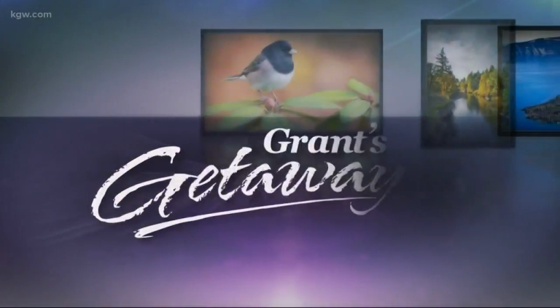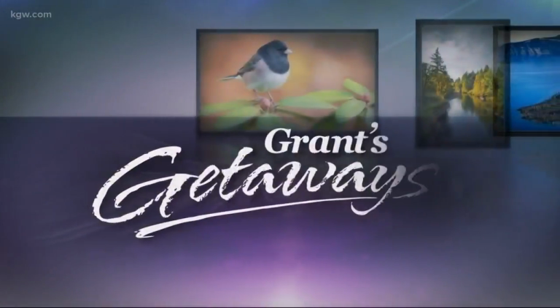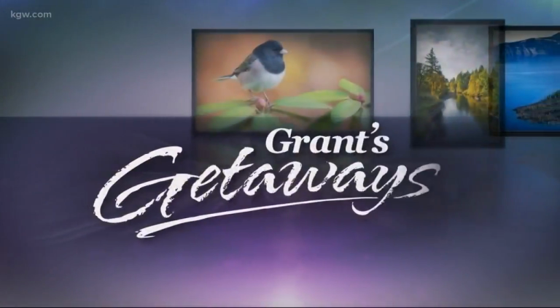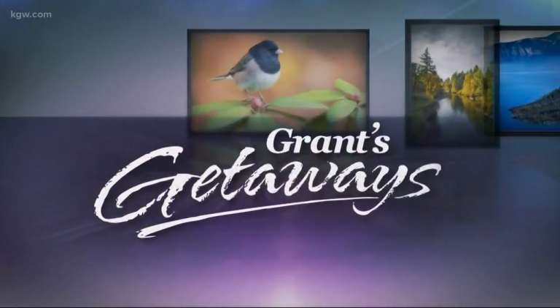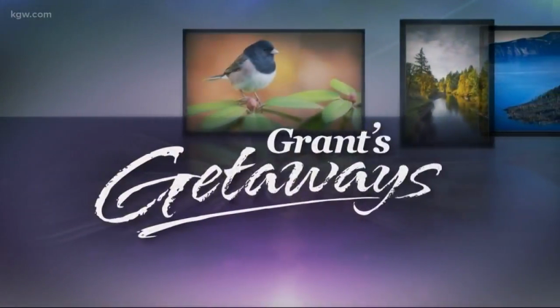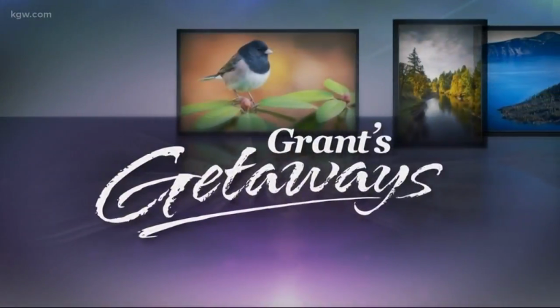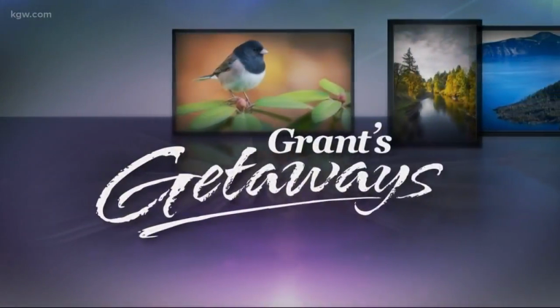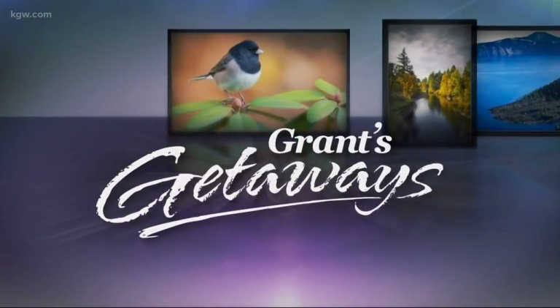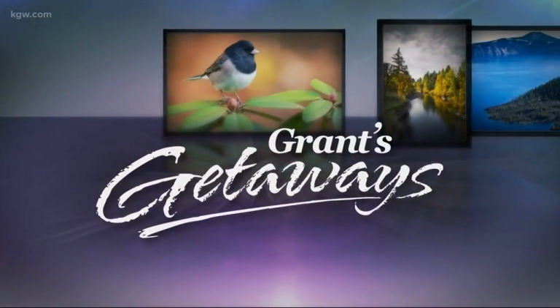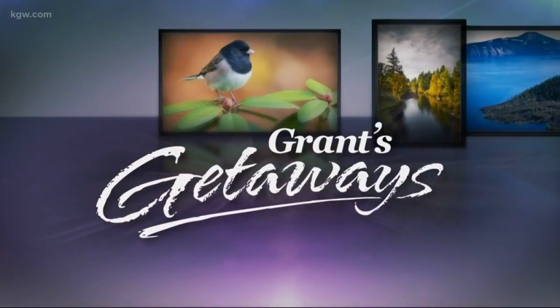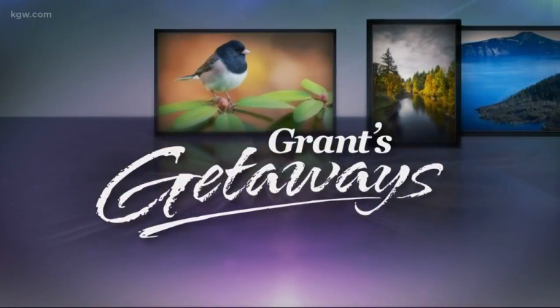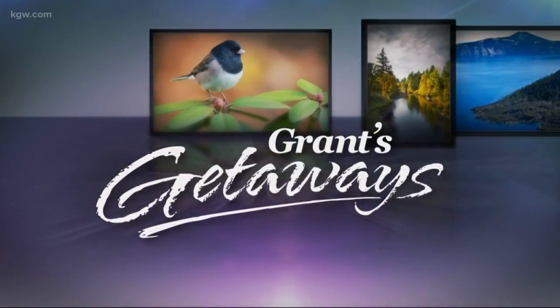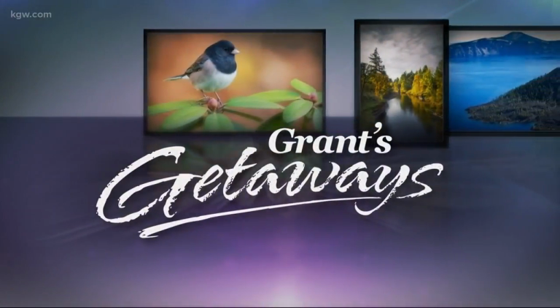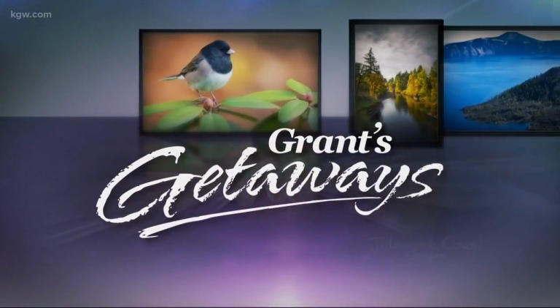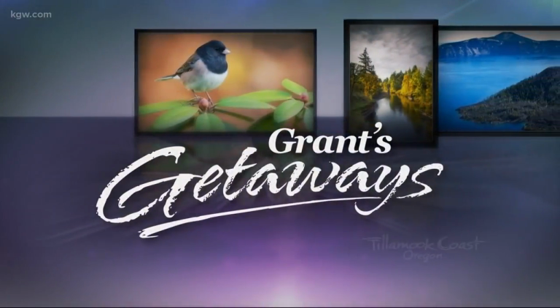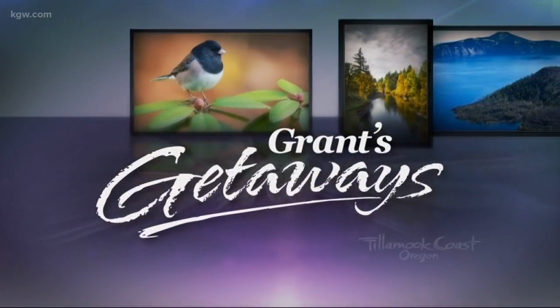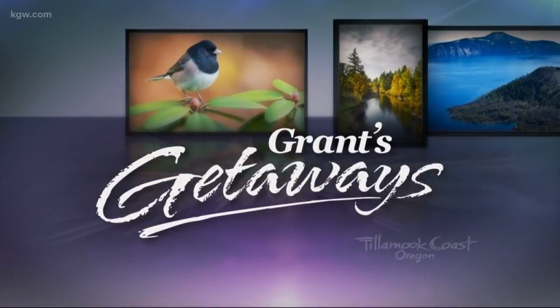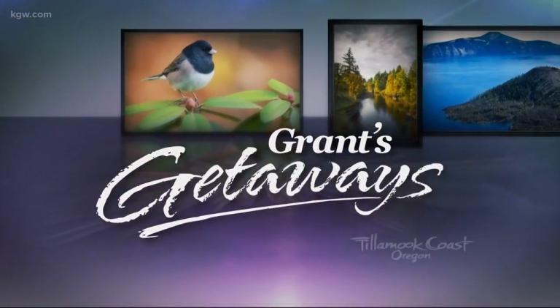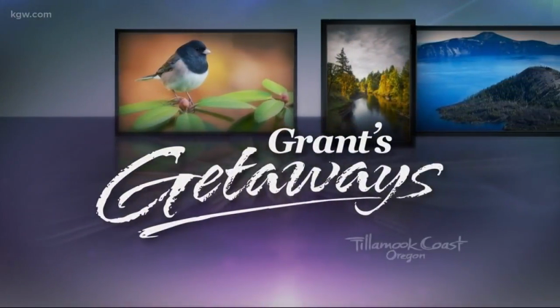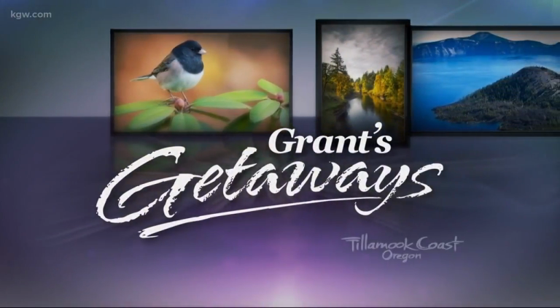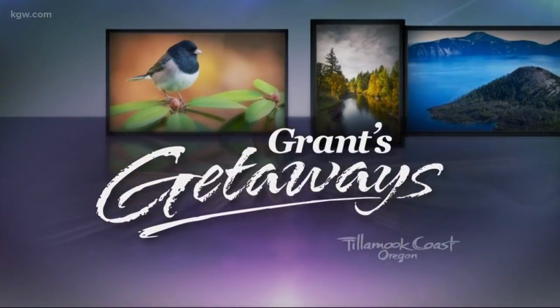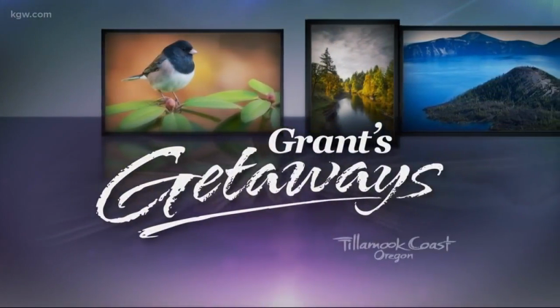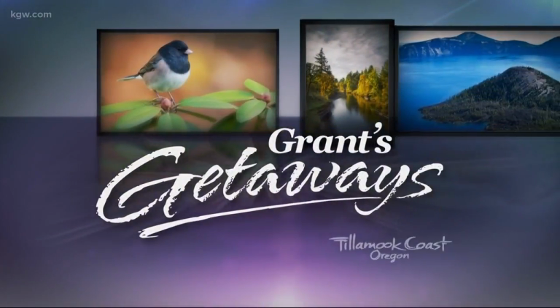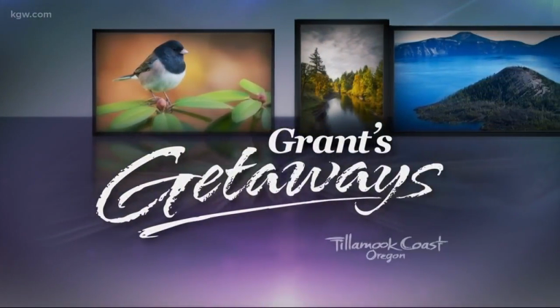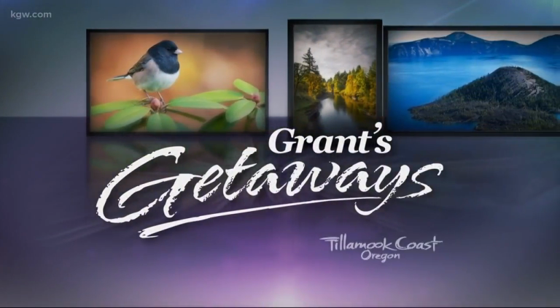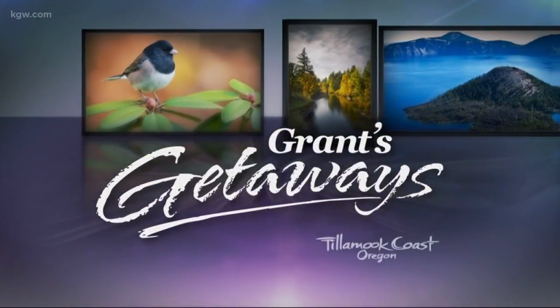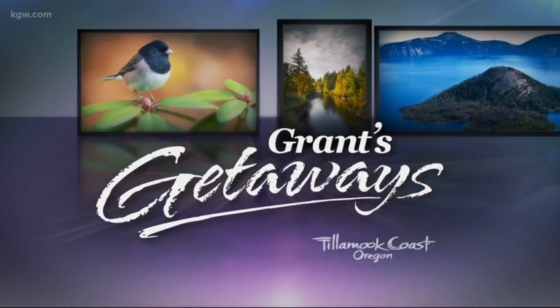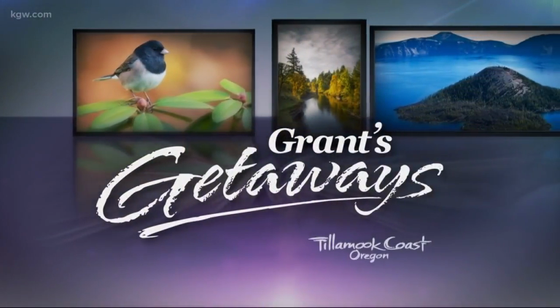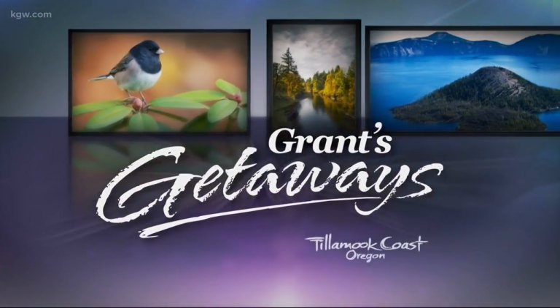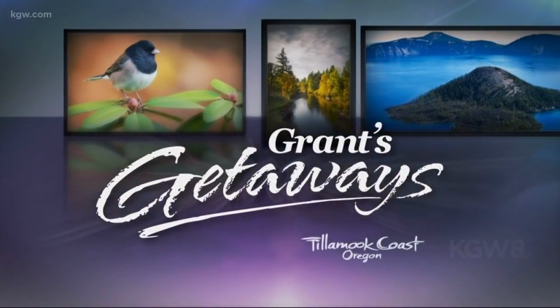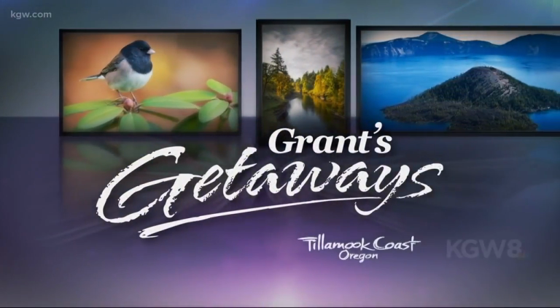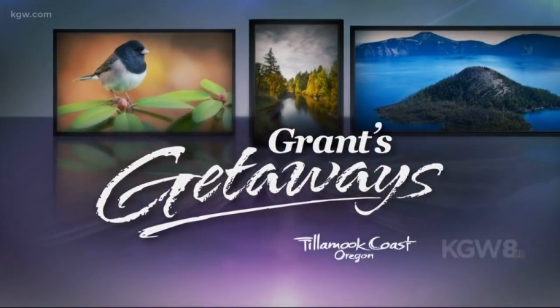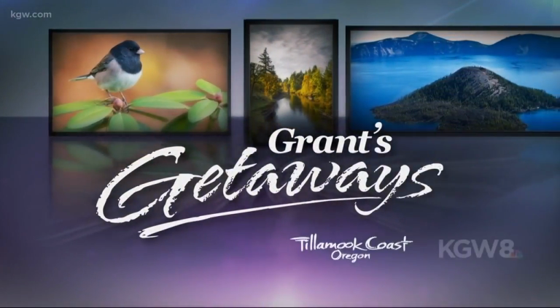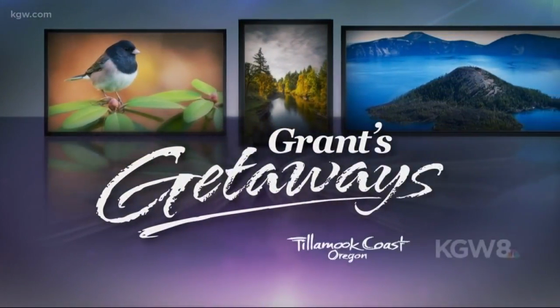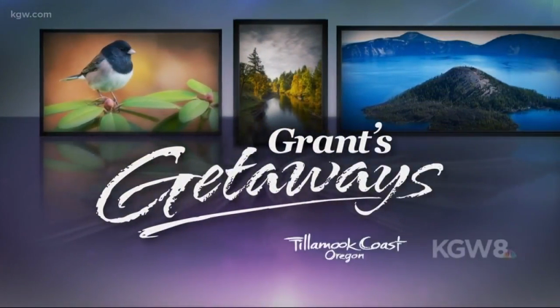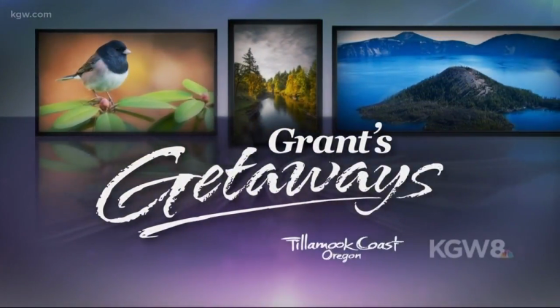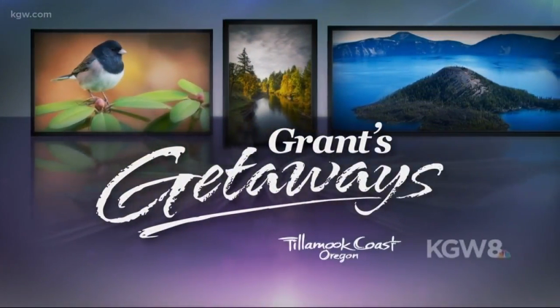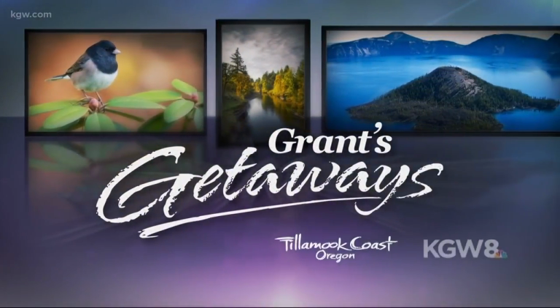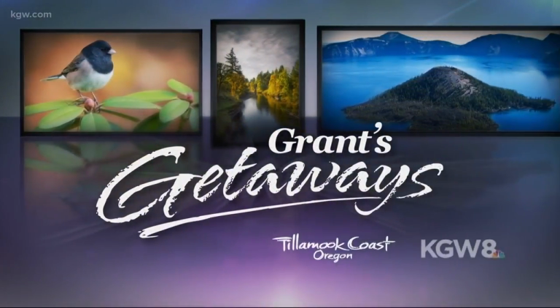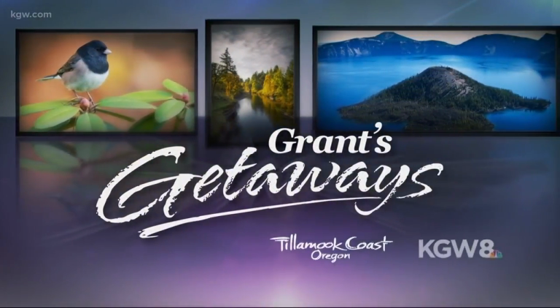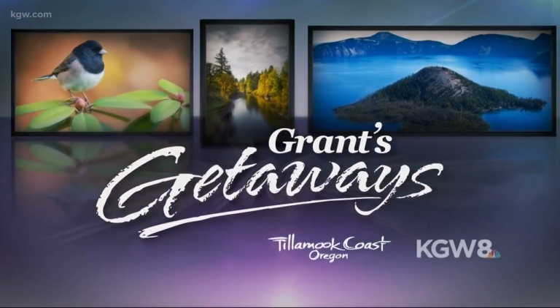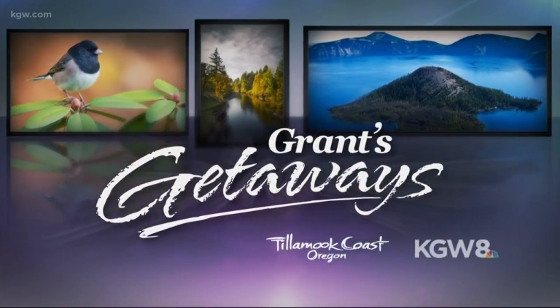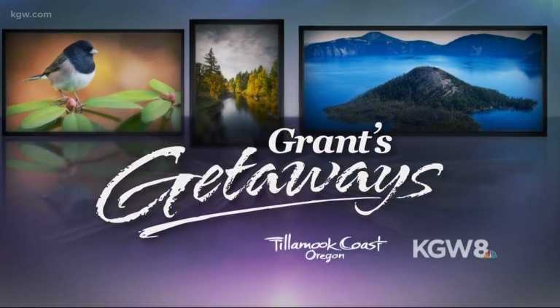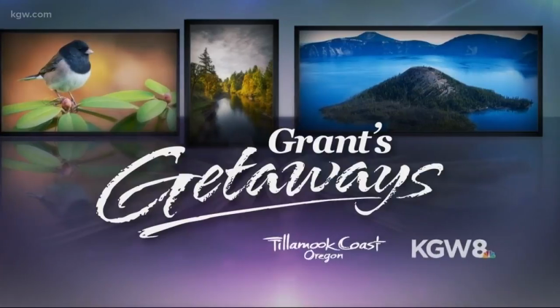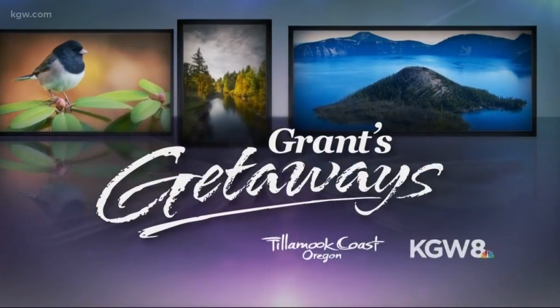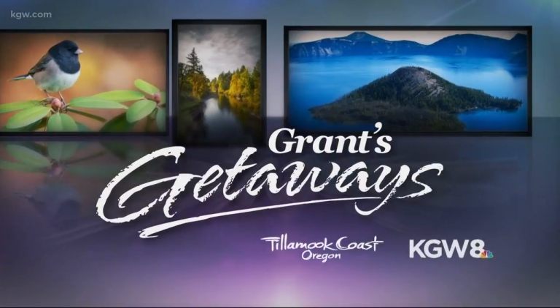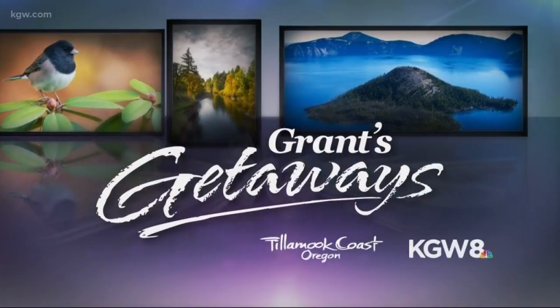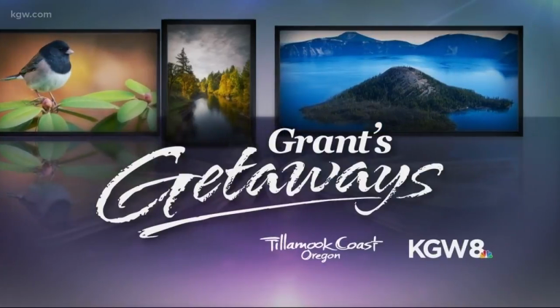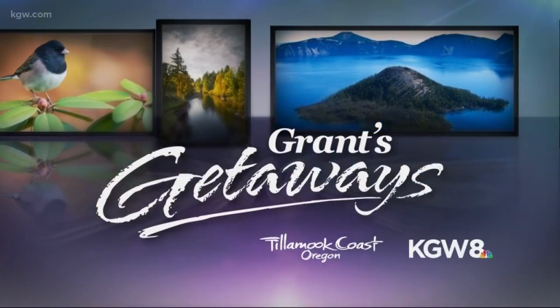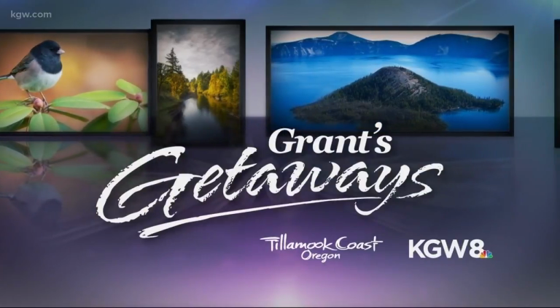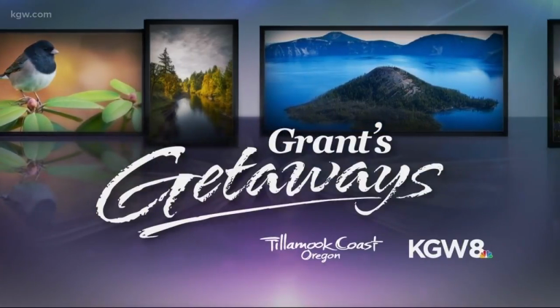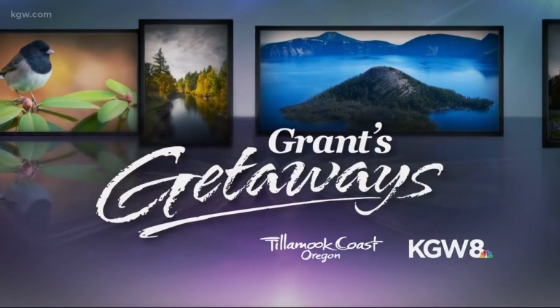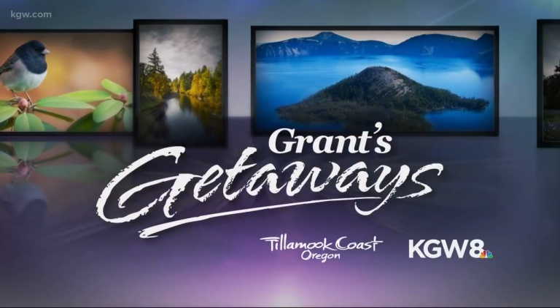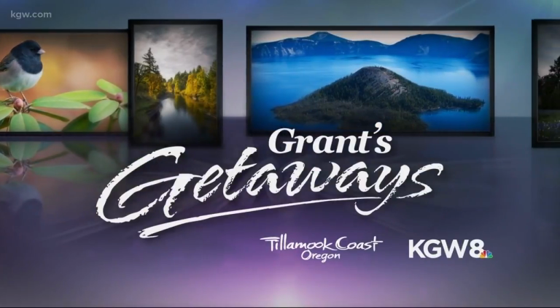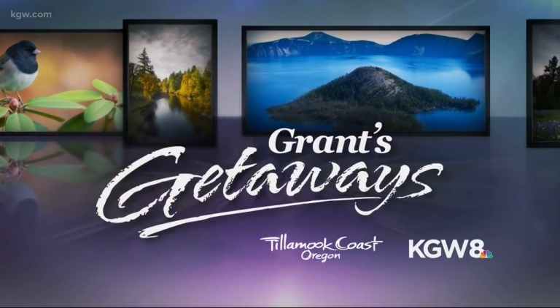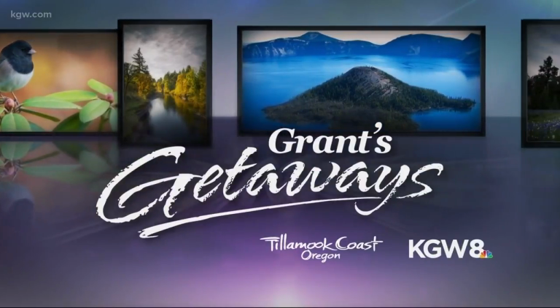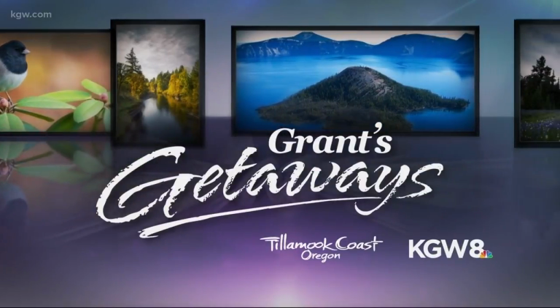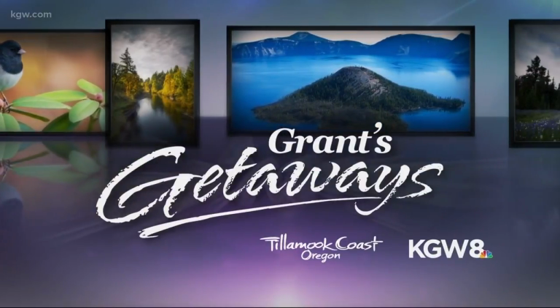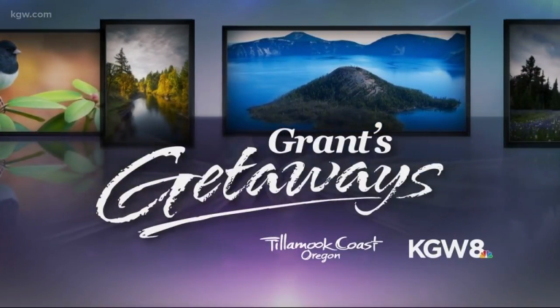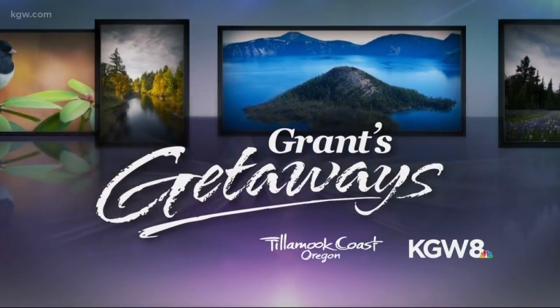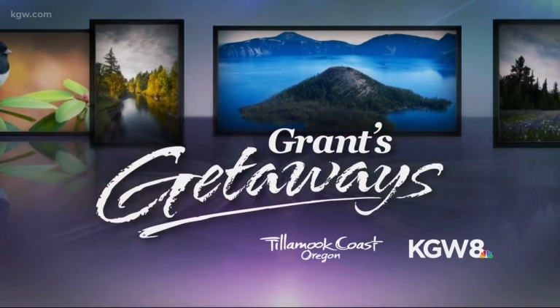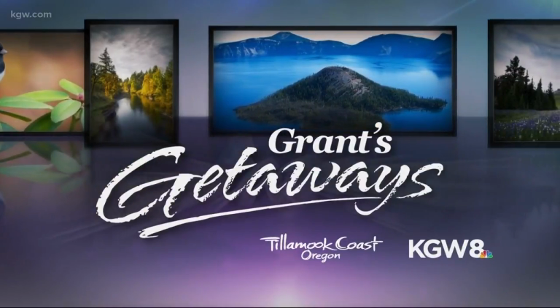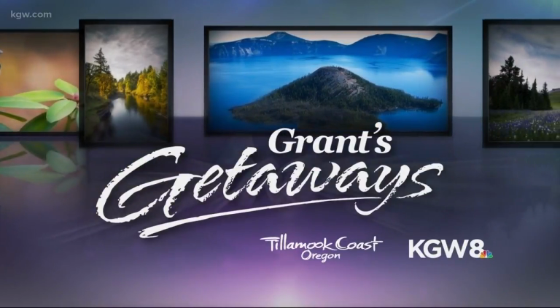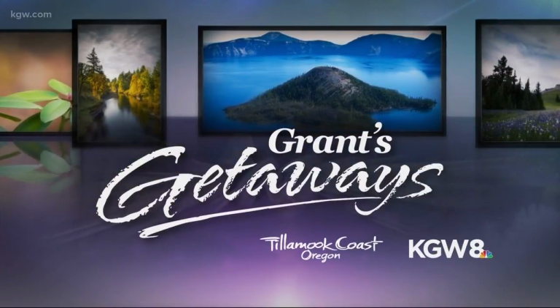Grant's Getaways is brought to you by Visit Tillamook Coast and KGW.